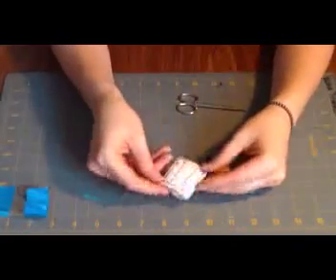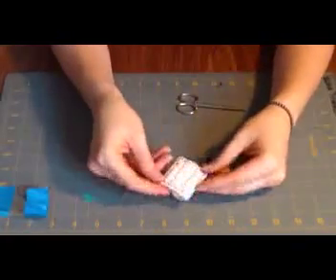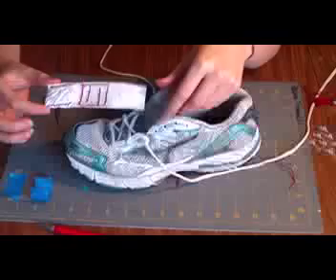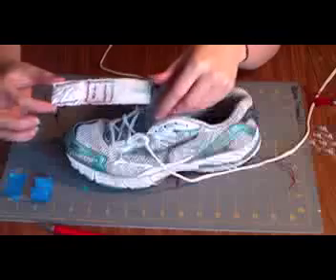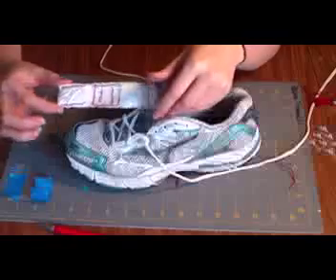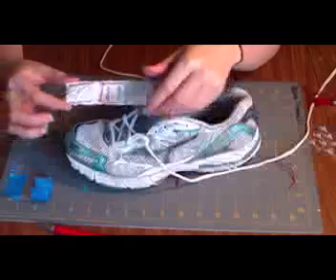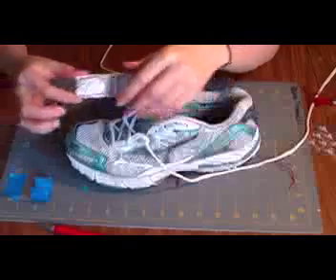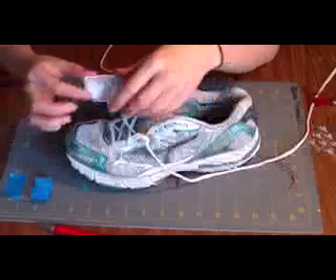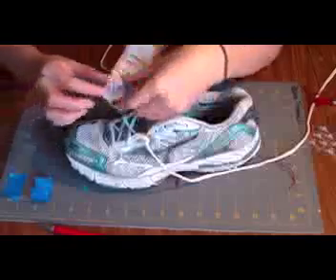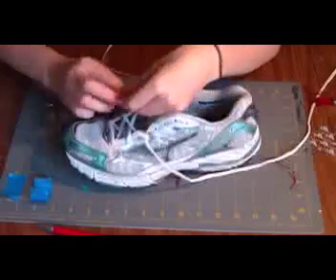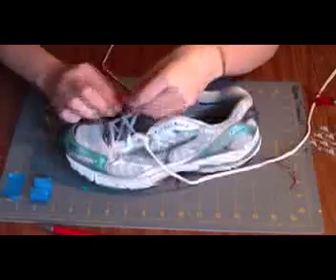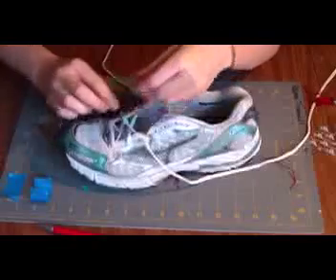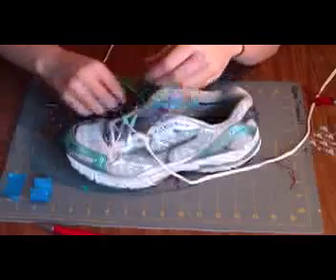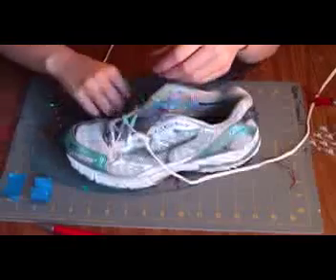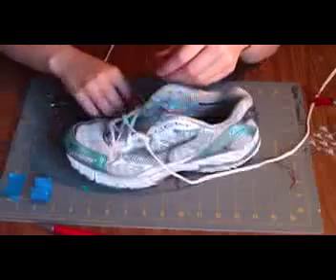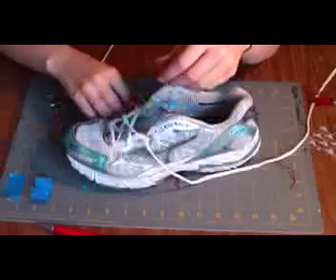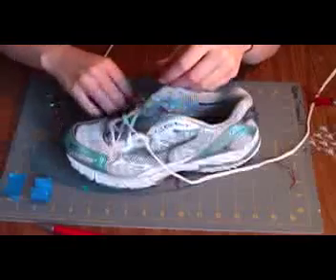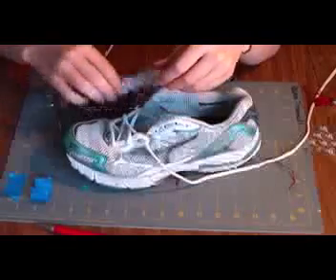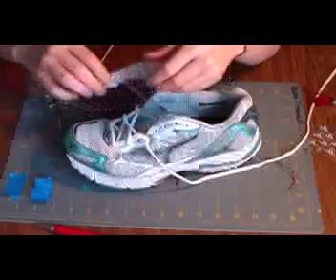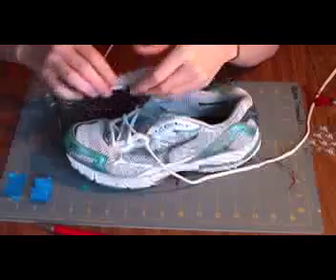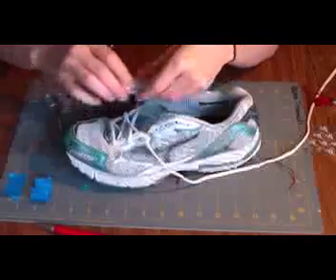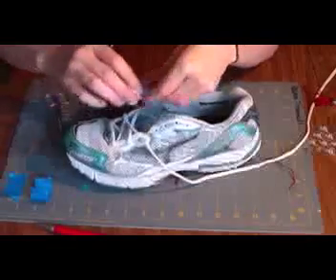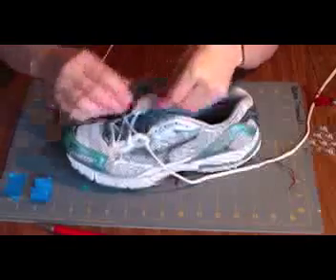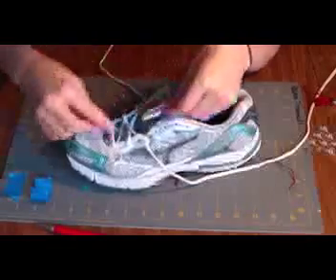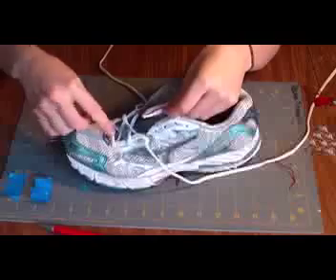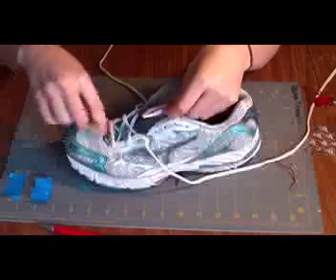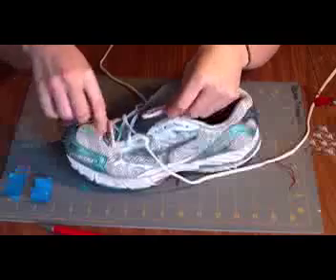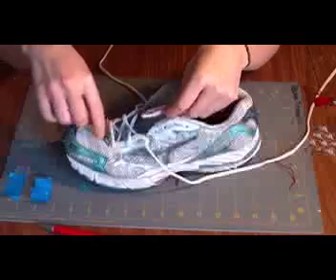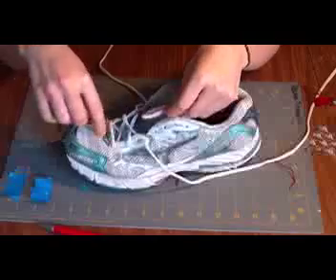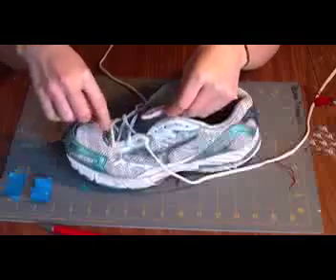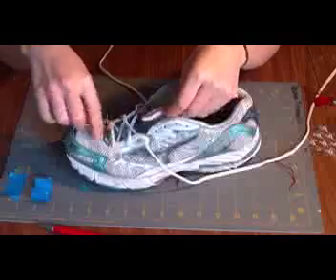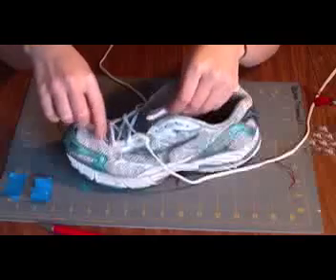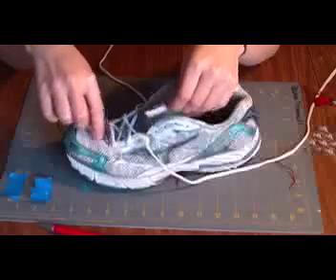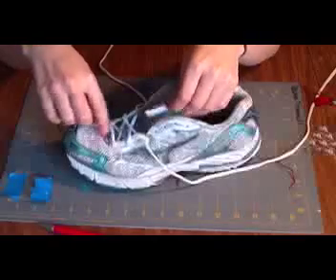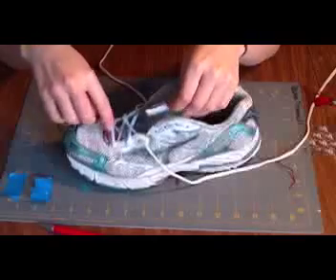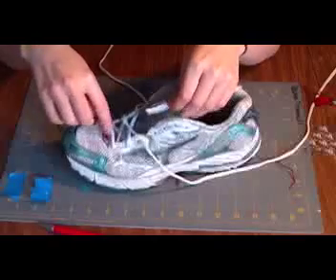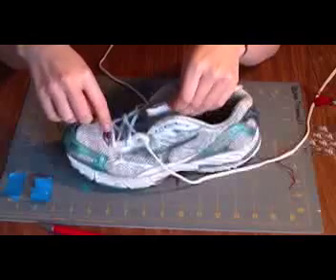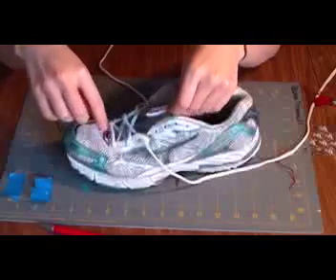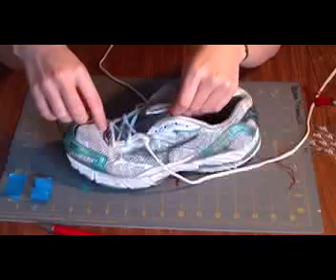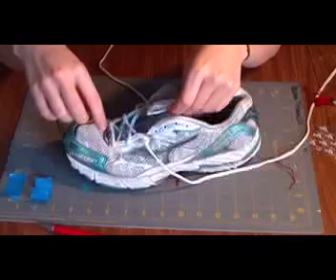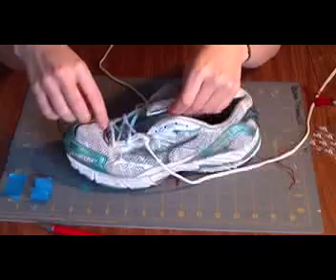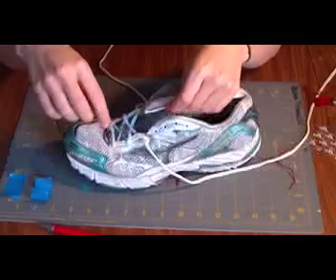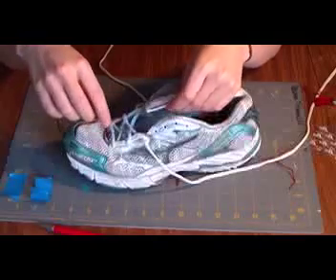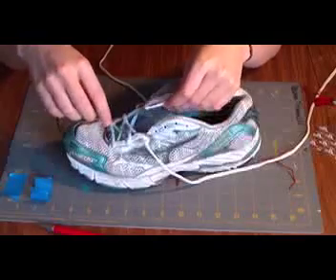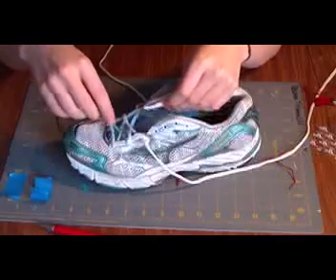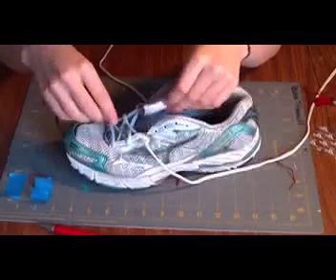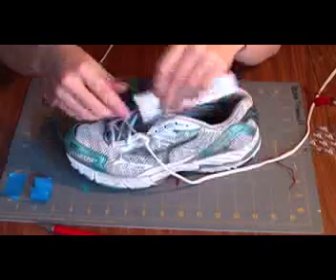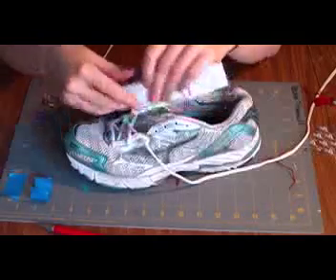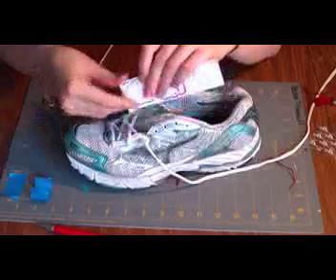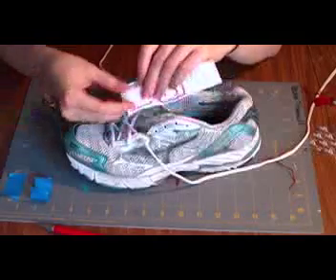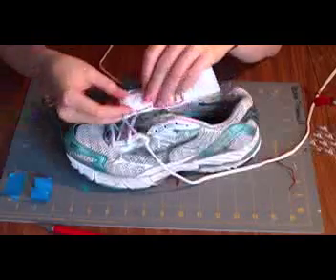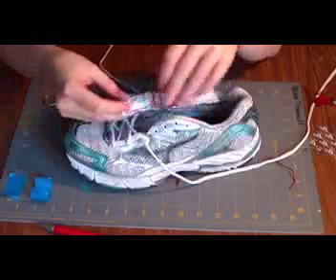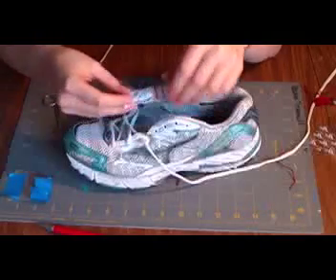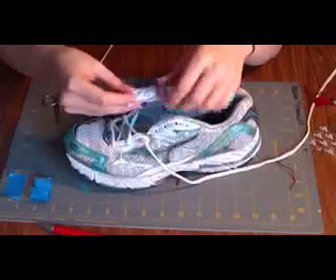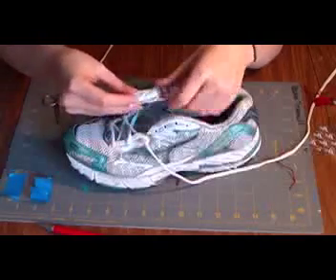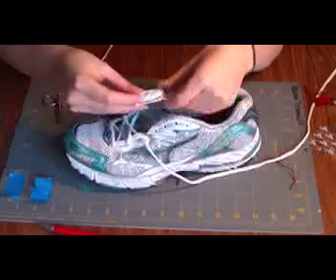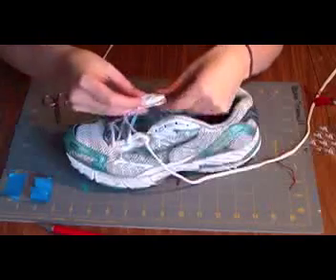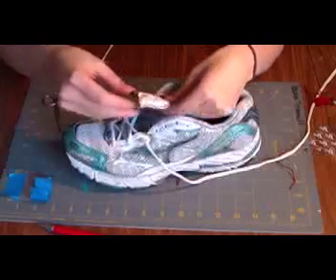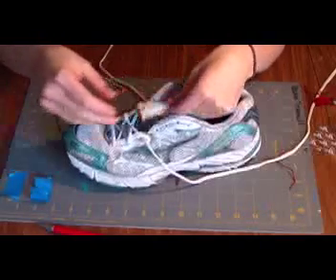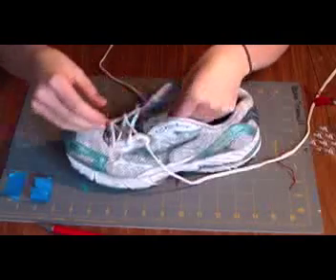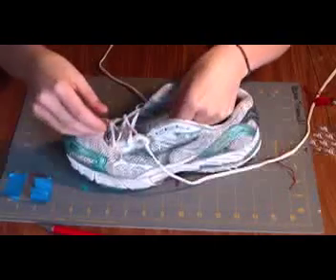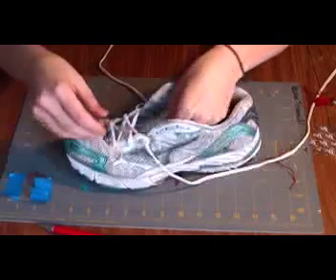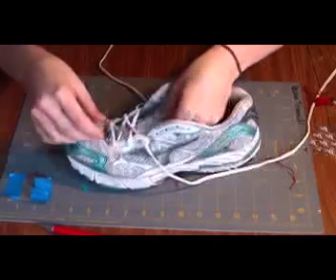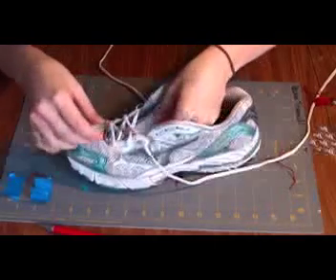When you're putting the sensor into the shoe, make sure that the red side is facing up and that it's parallel to the ground.